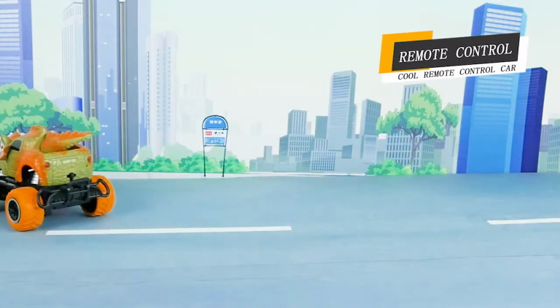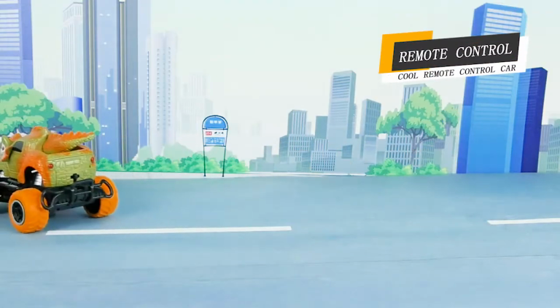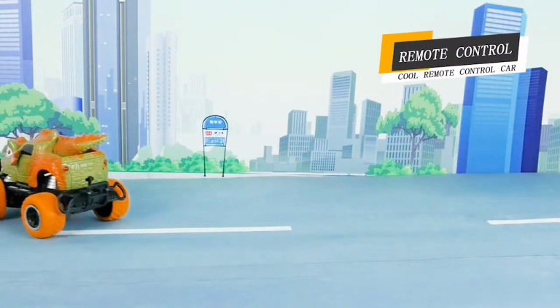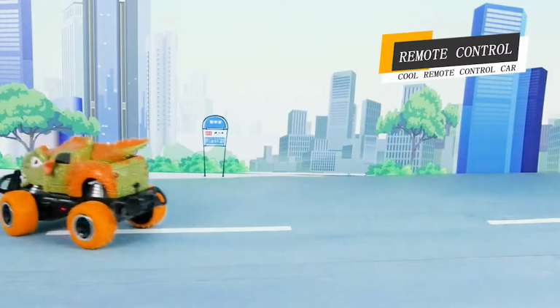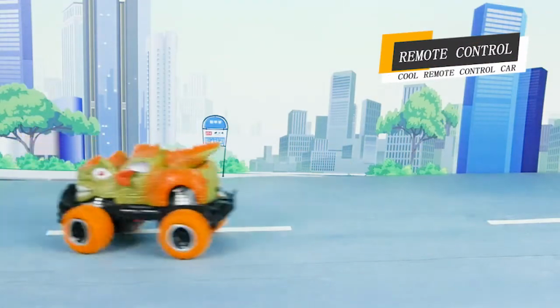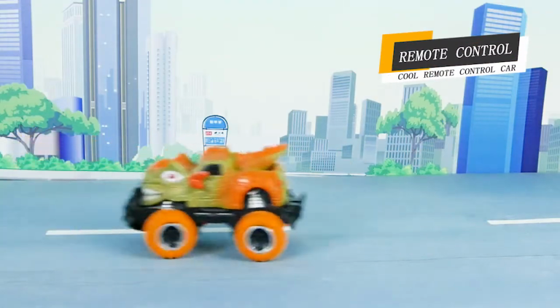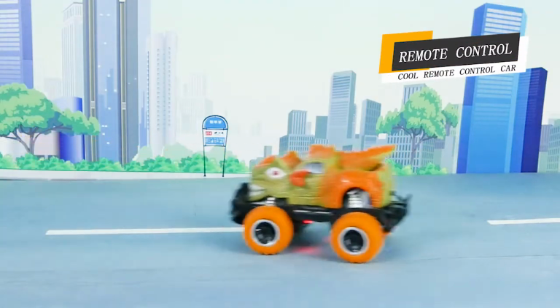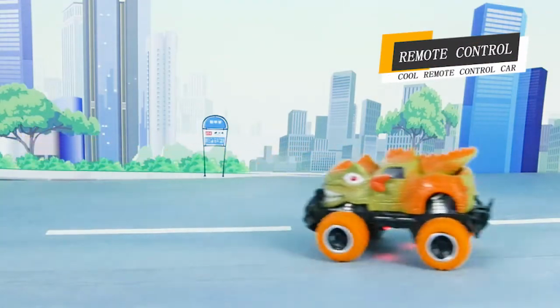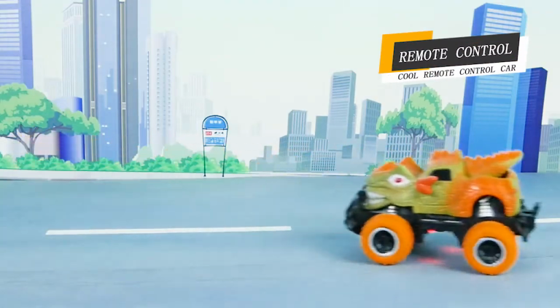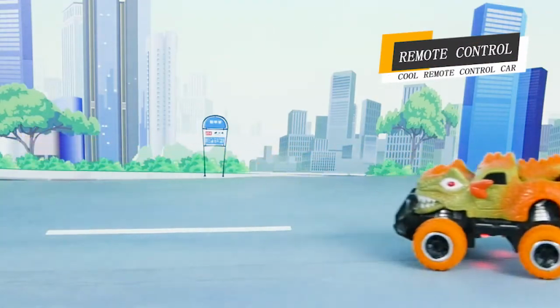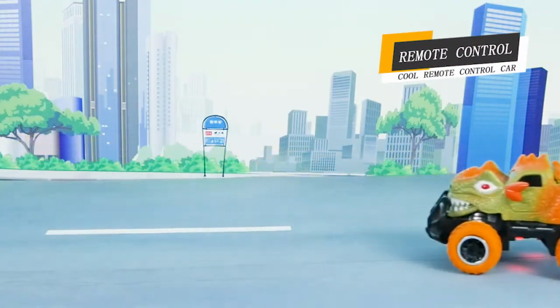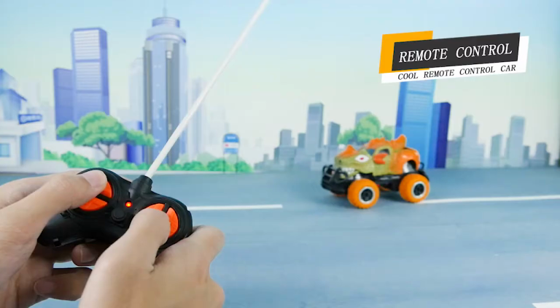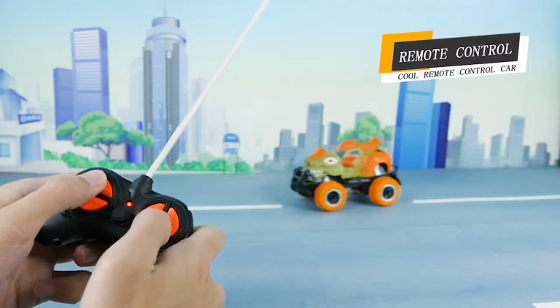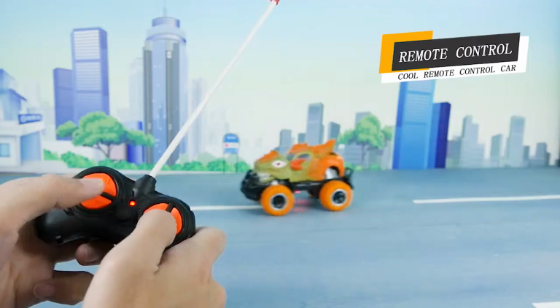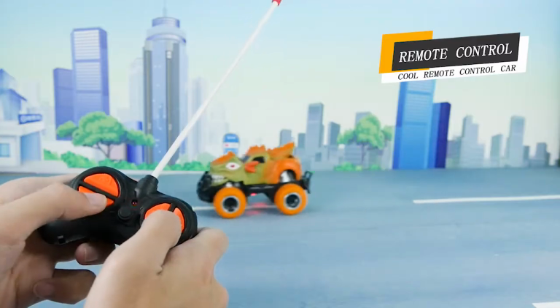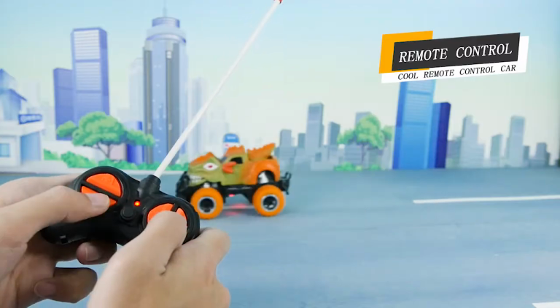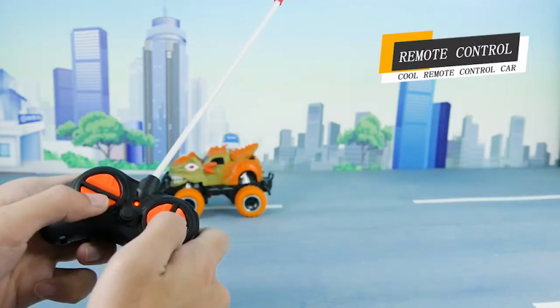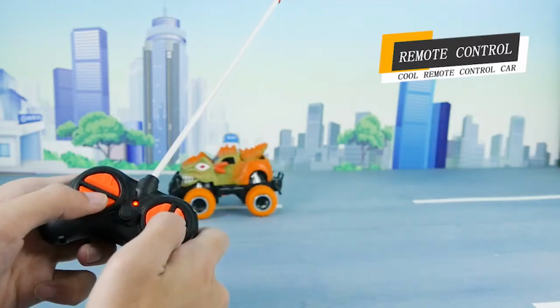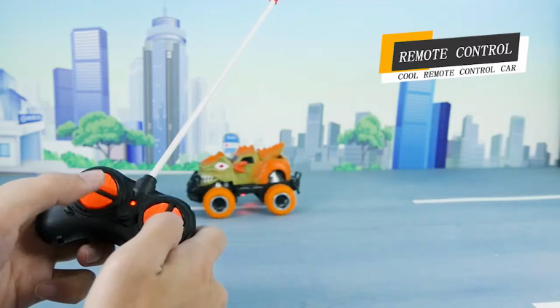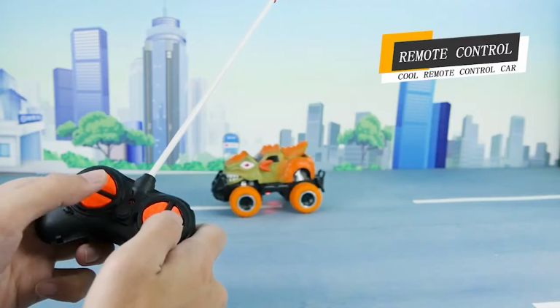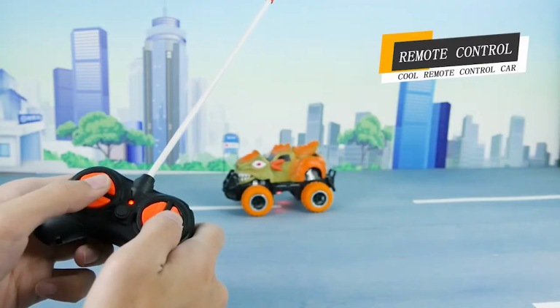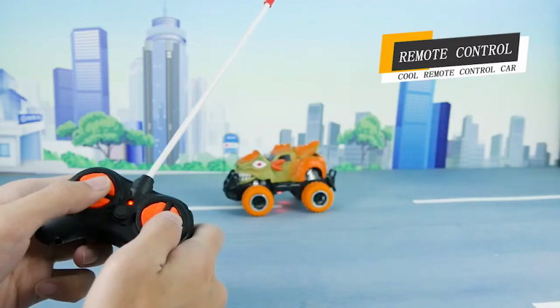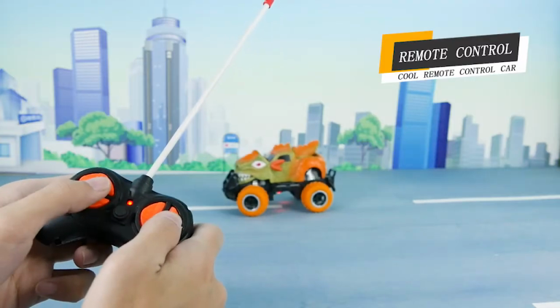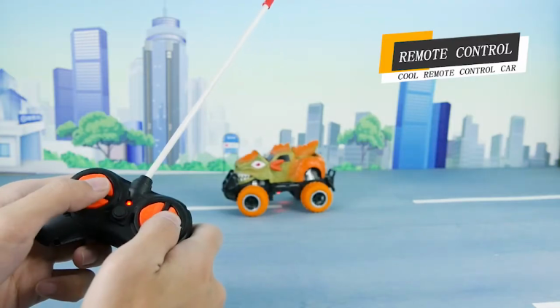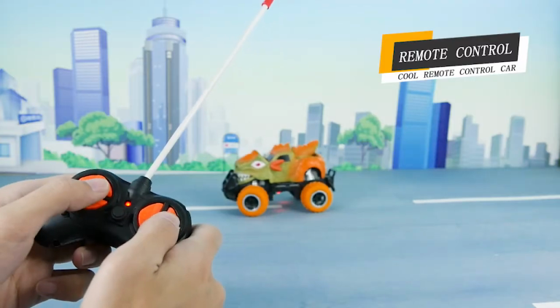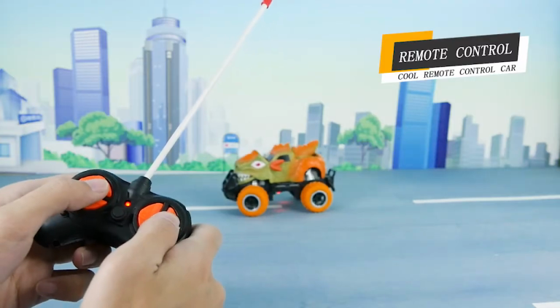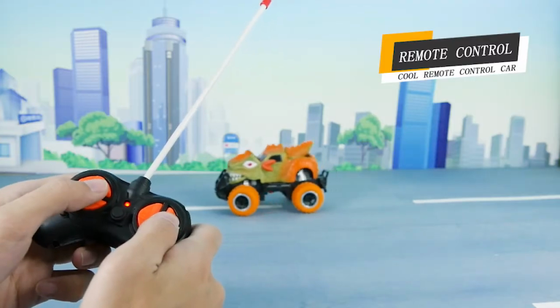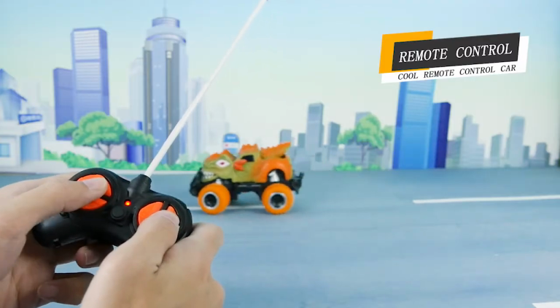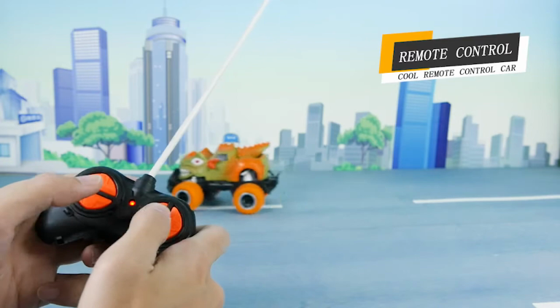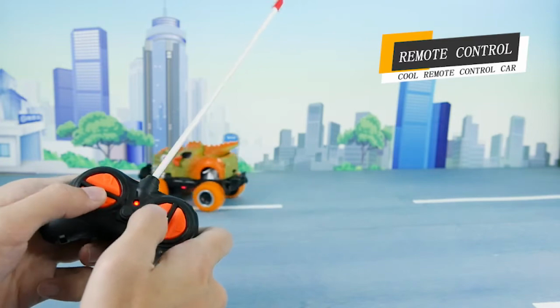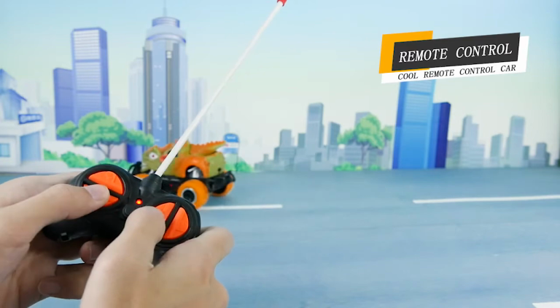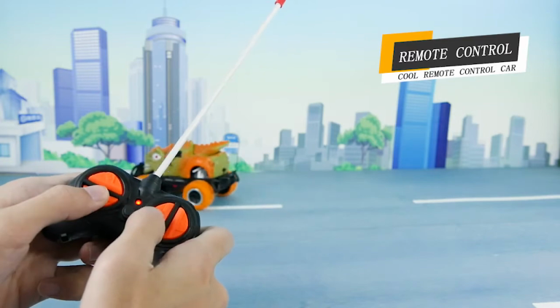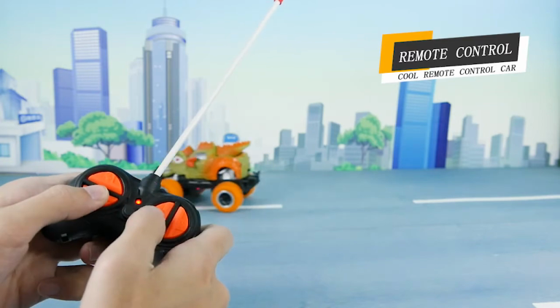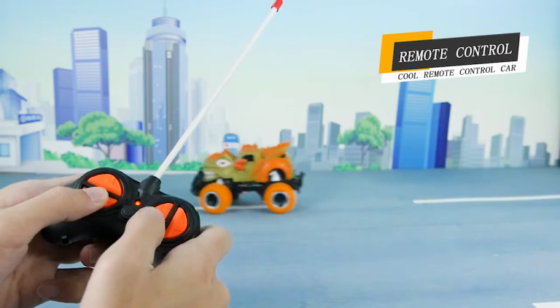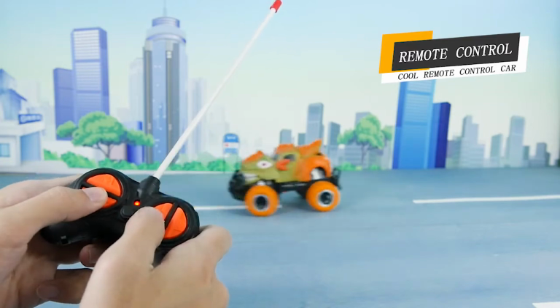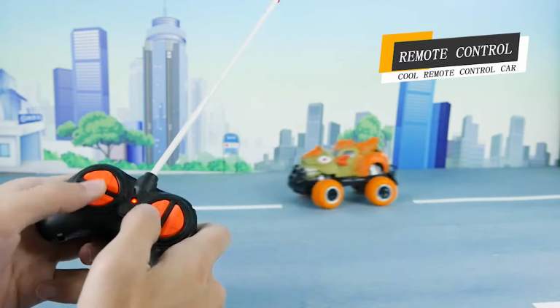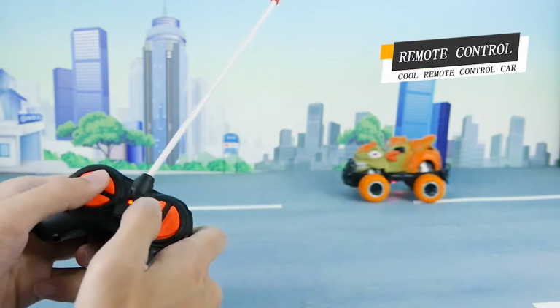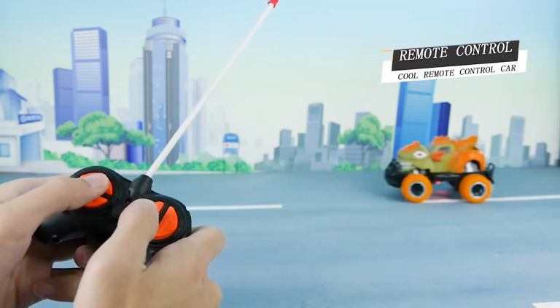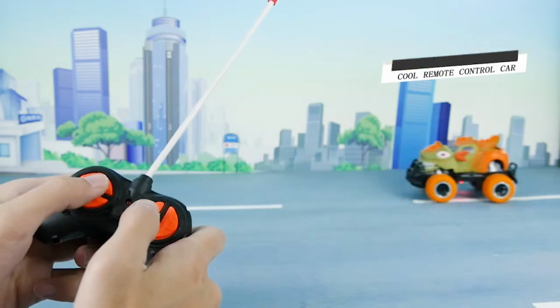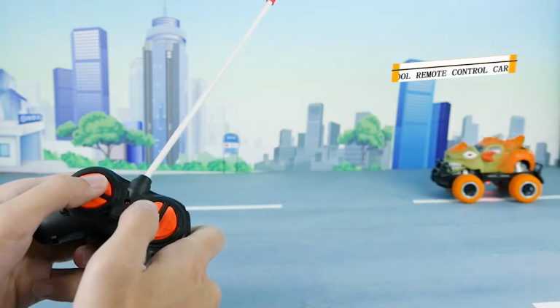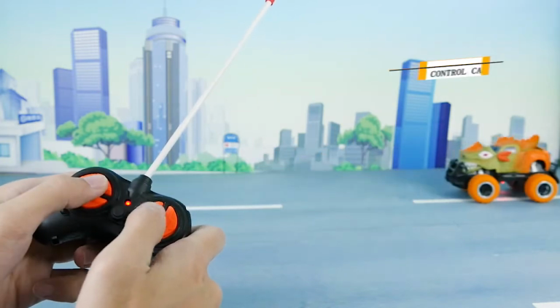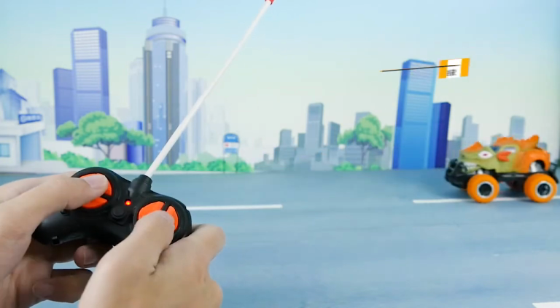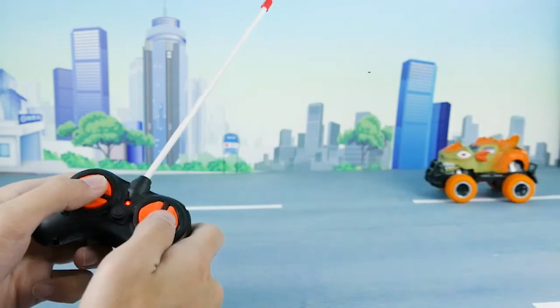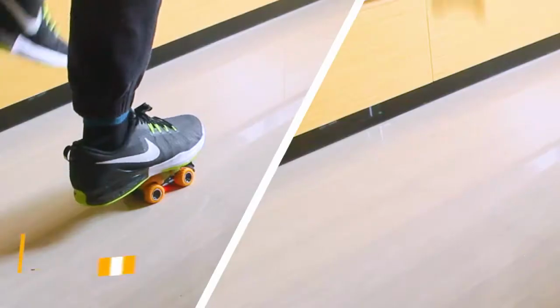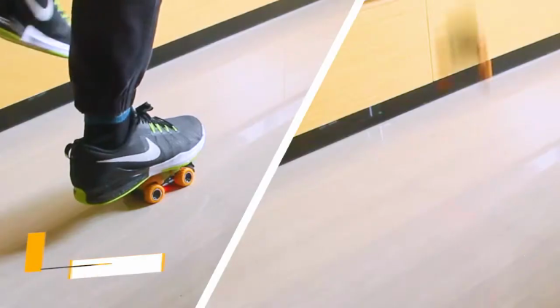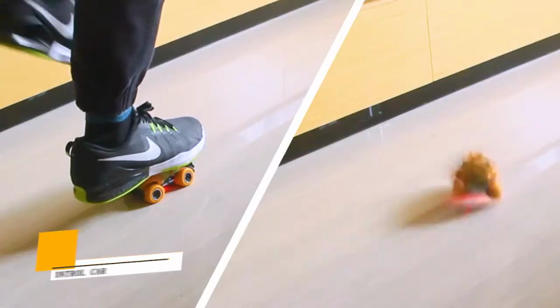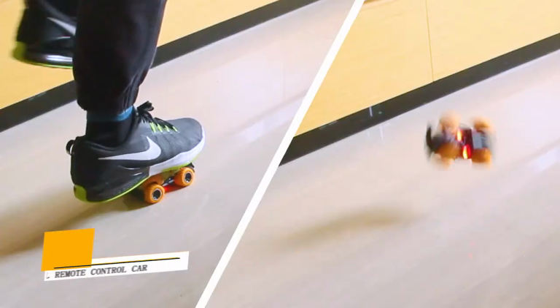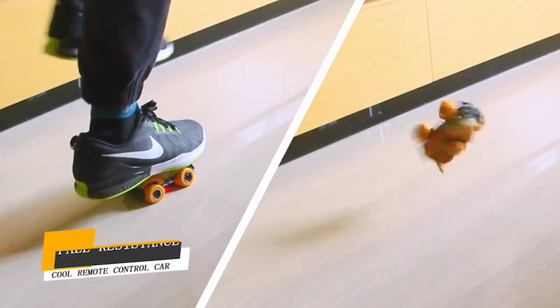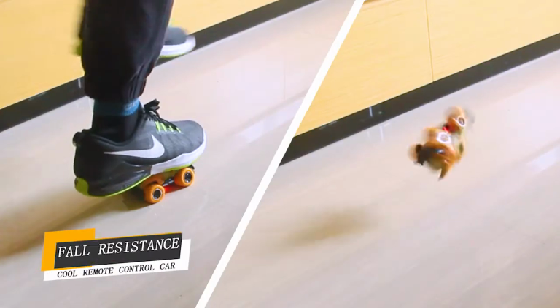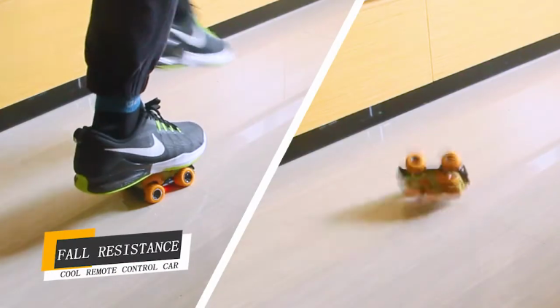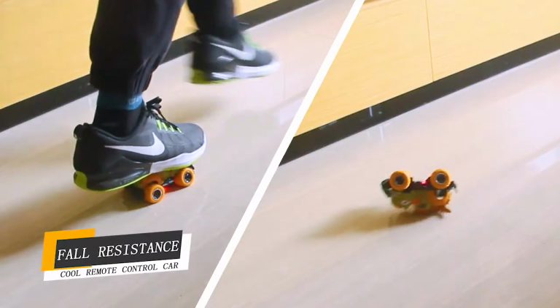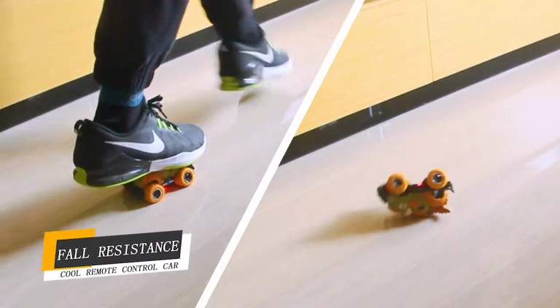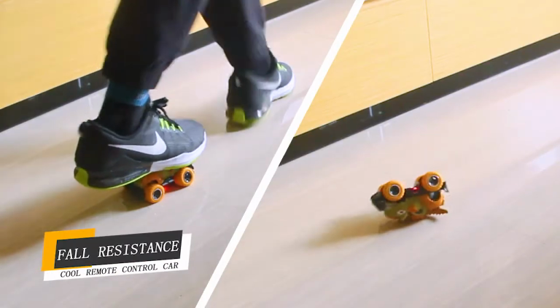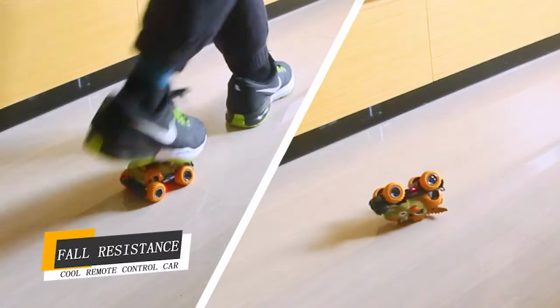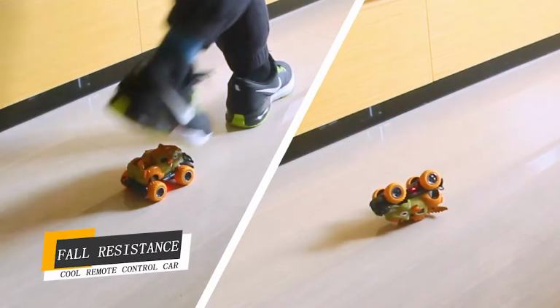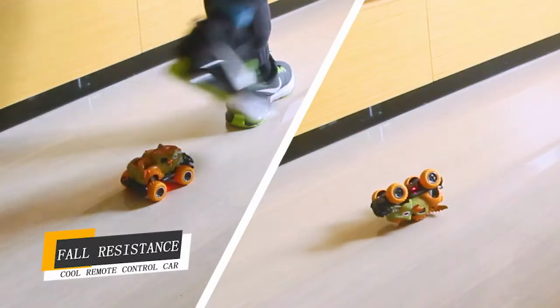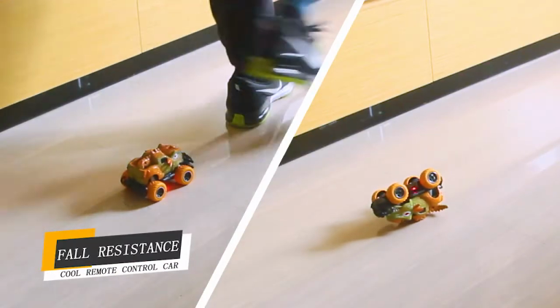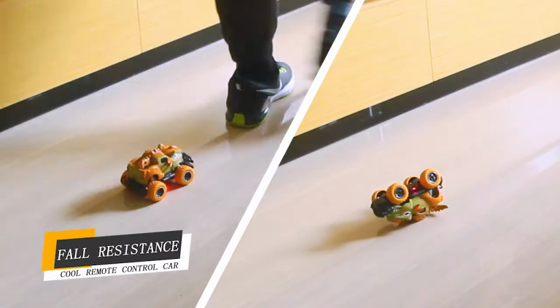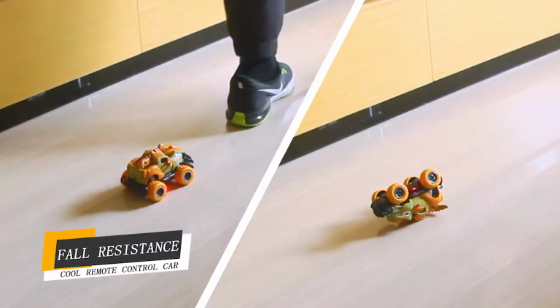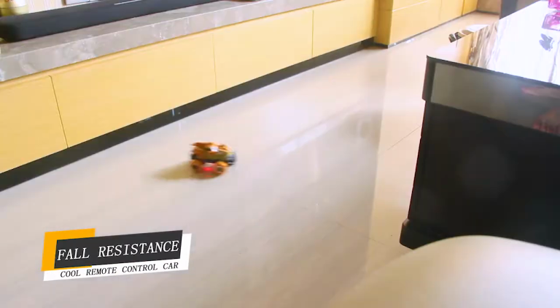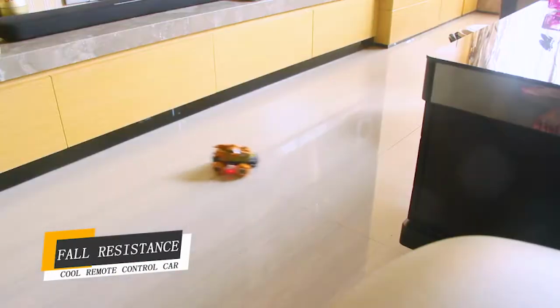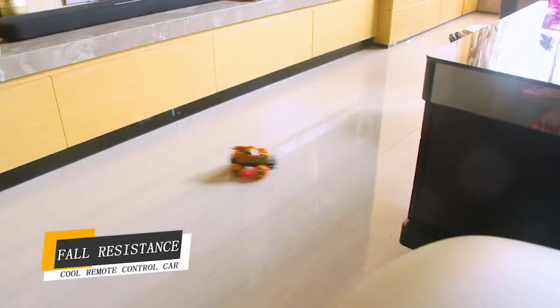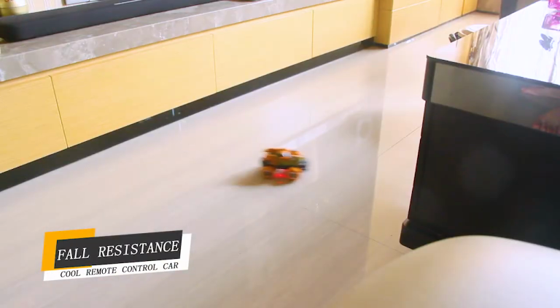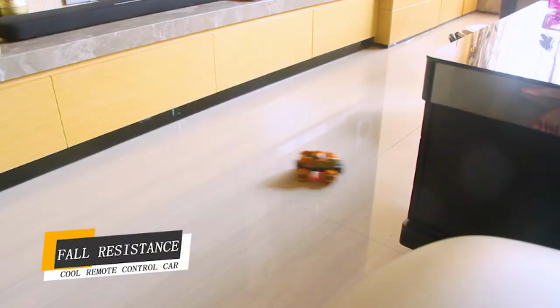It's resistant to falling, and it's more flexible for indoor play. Collect them if you like them.